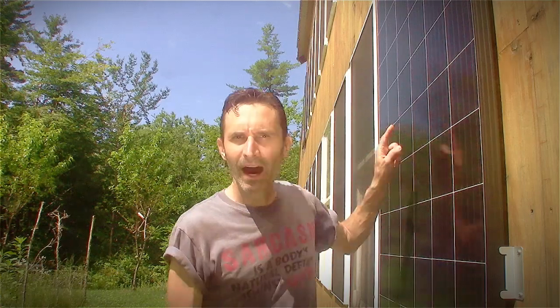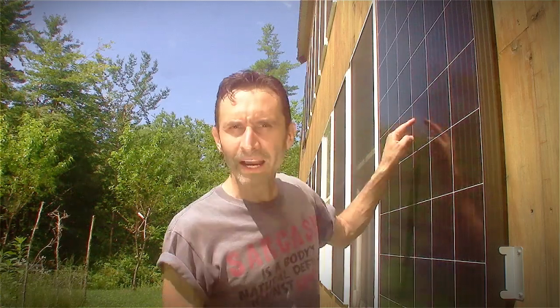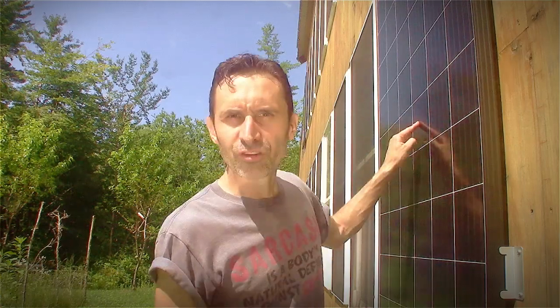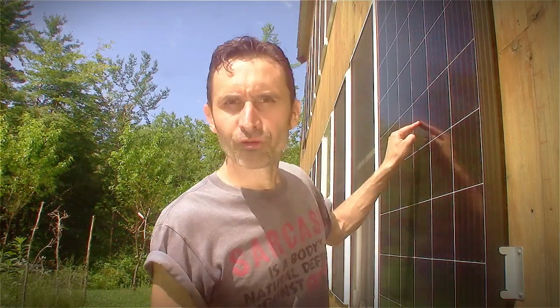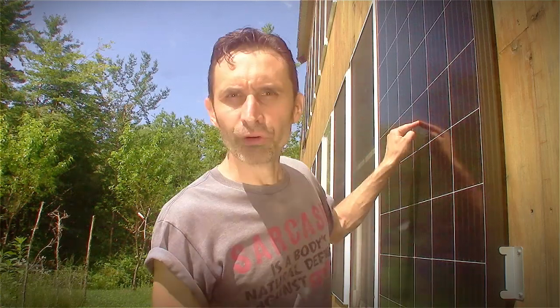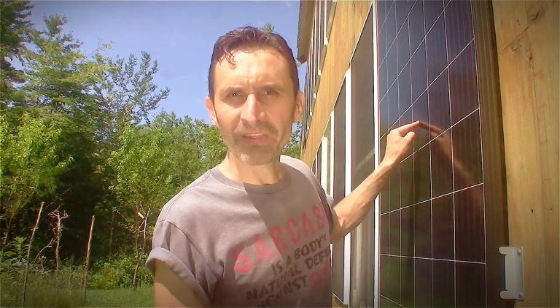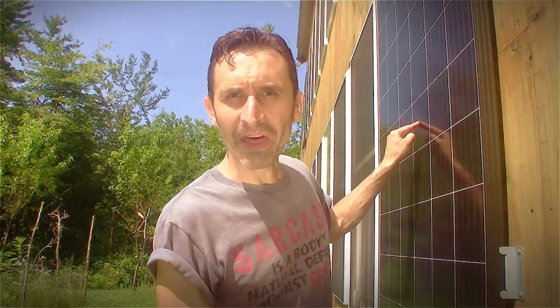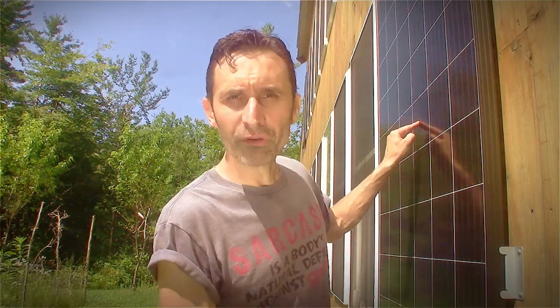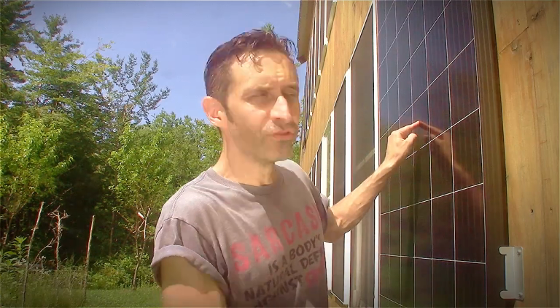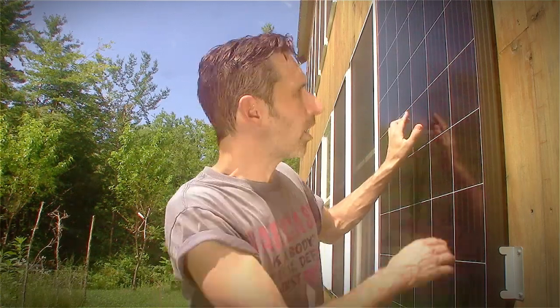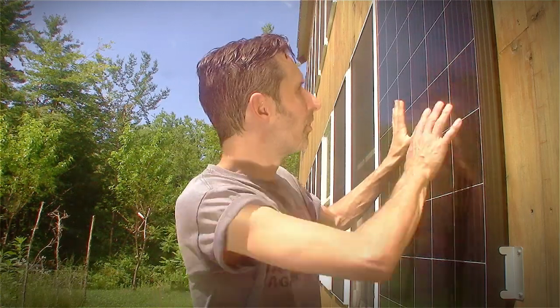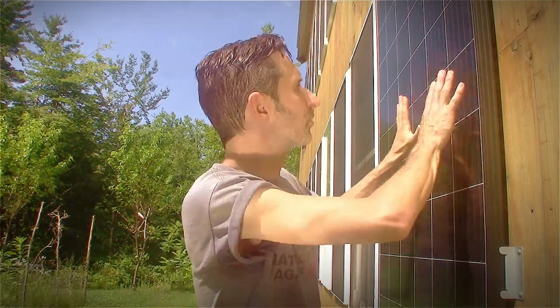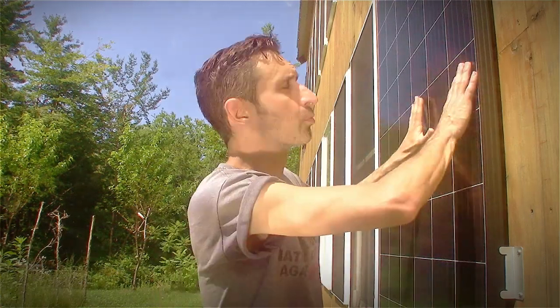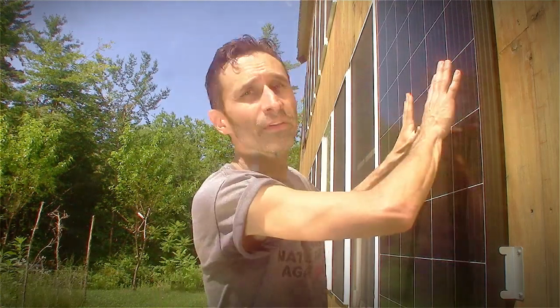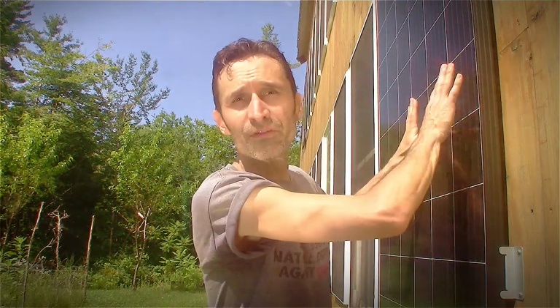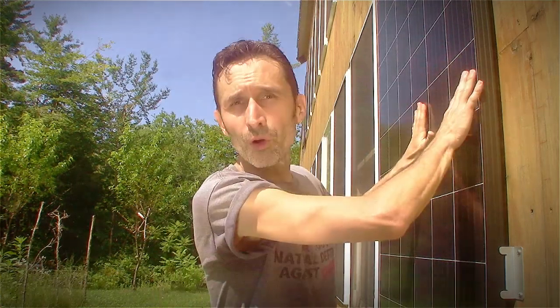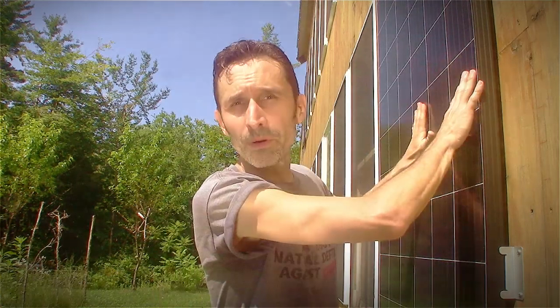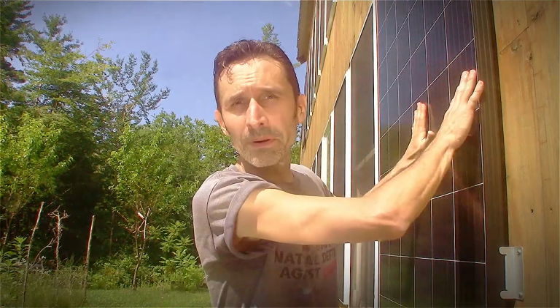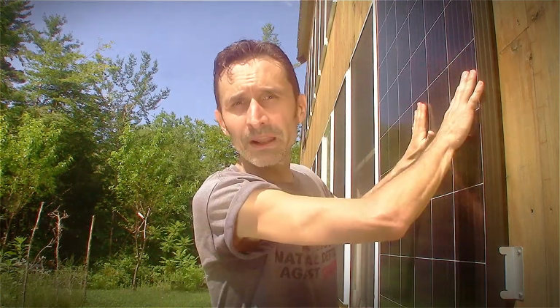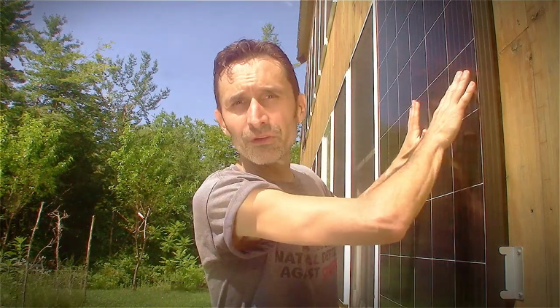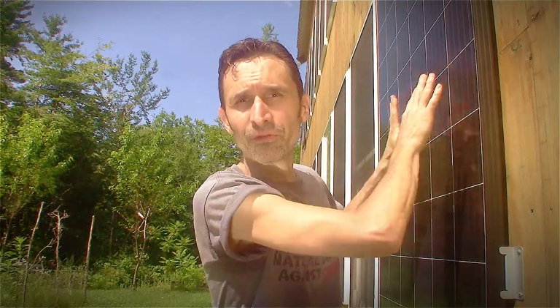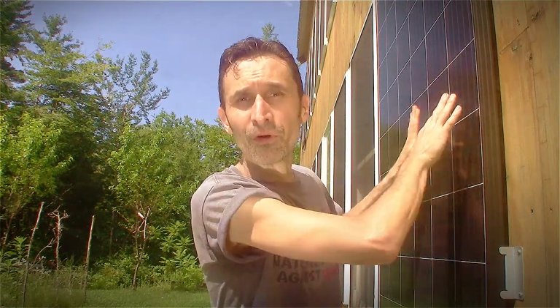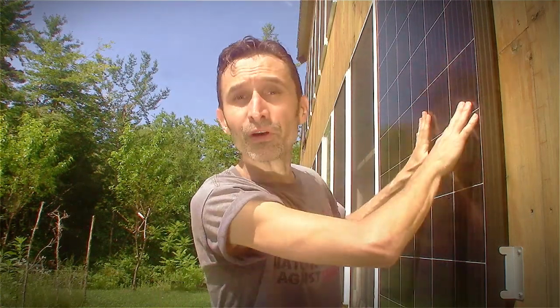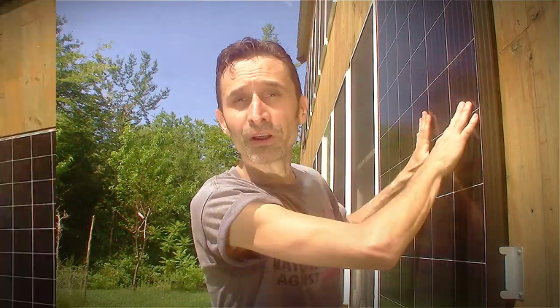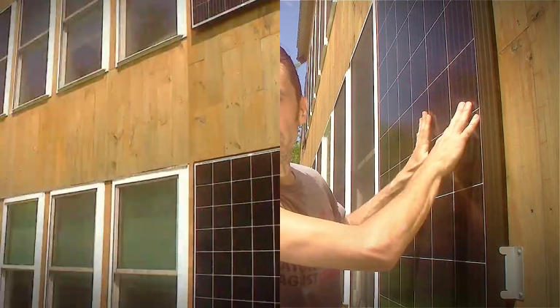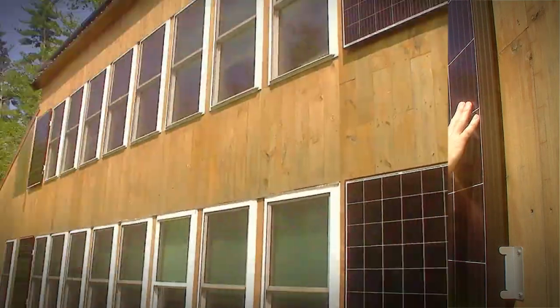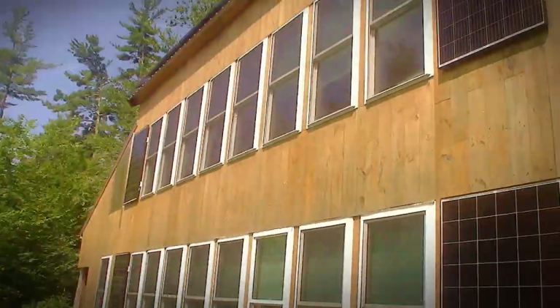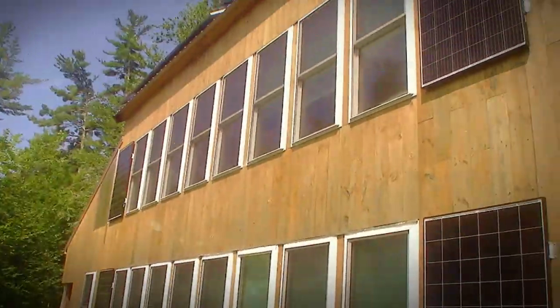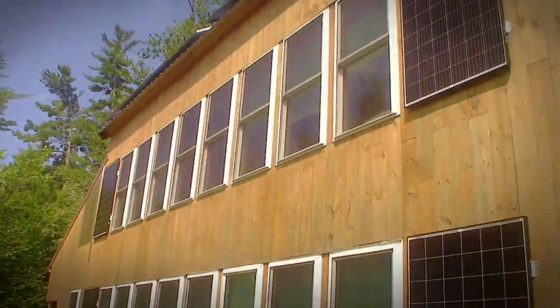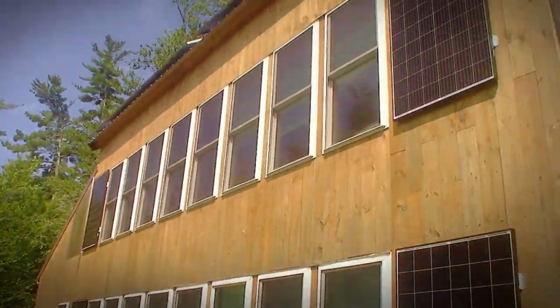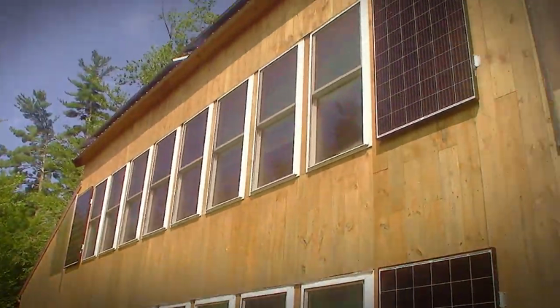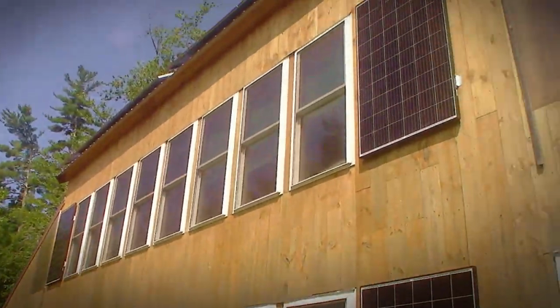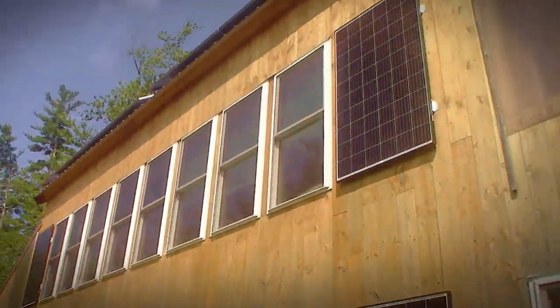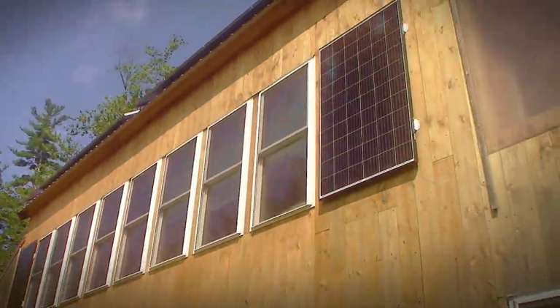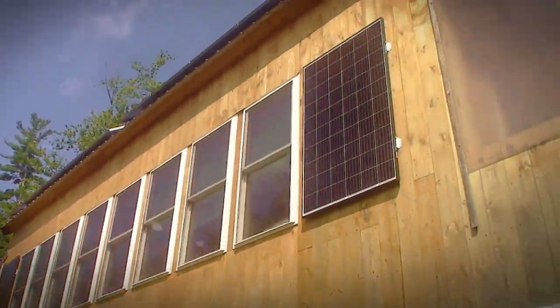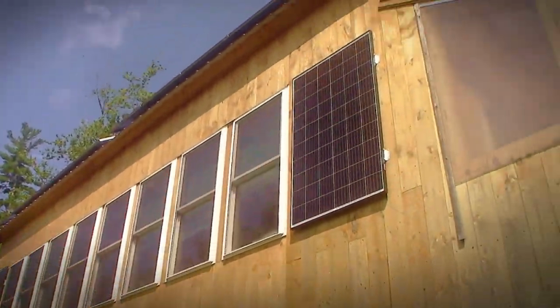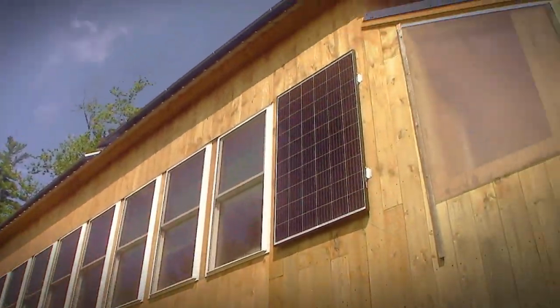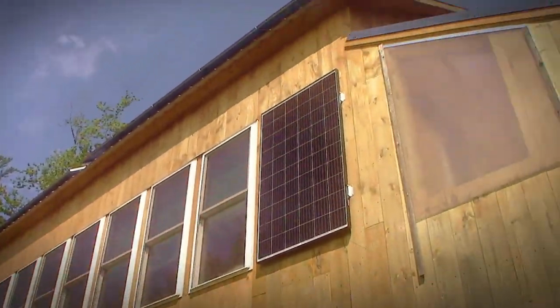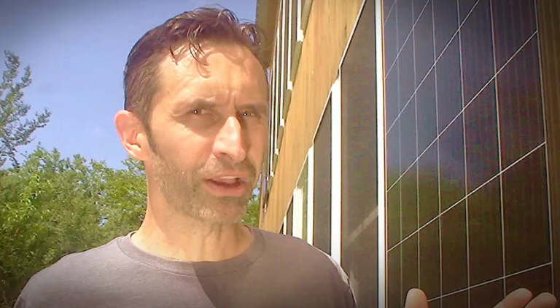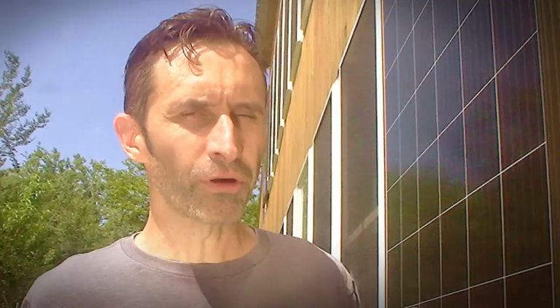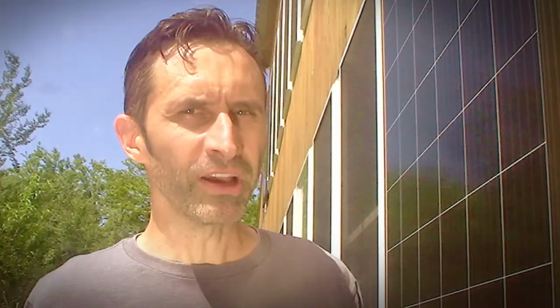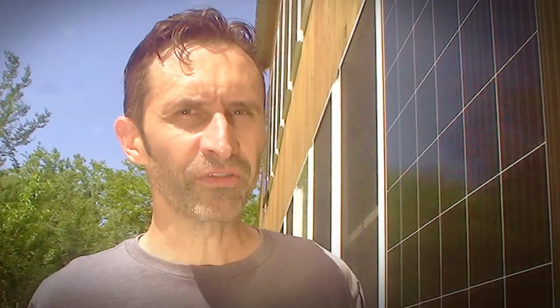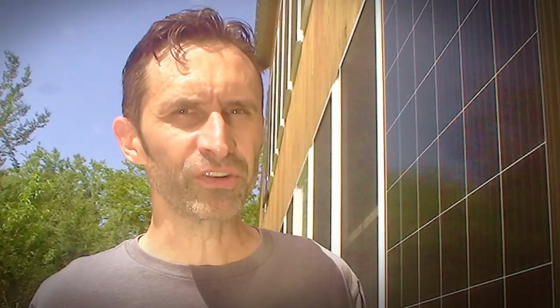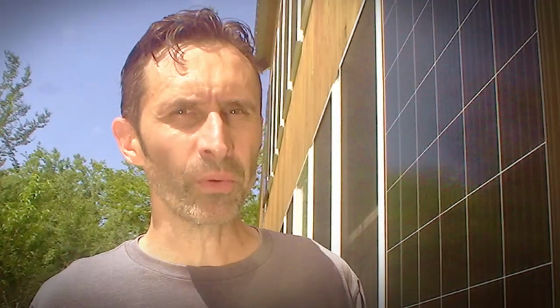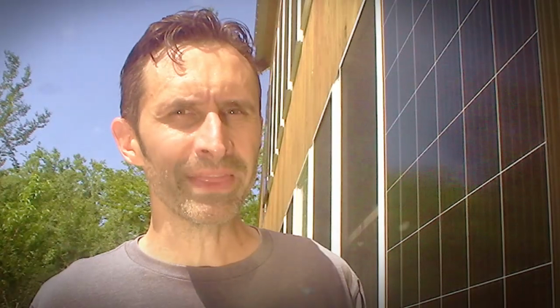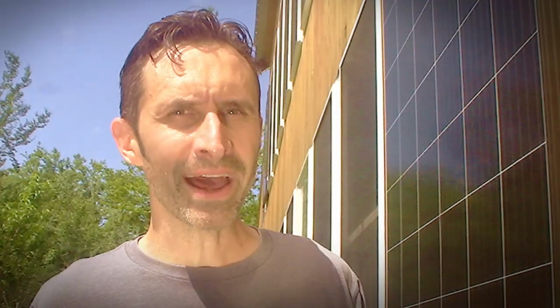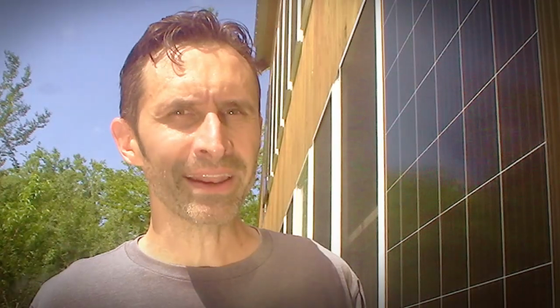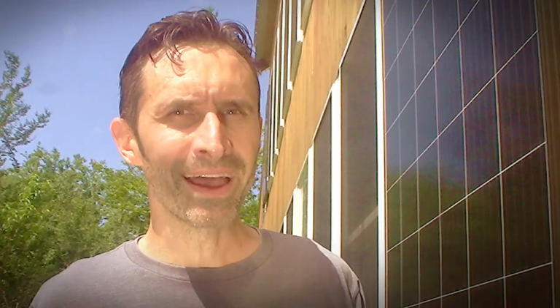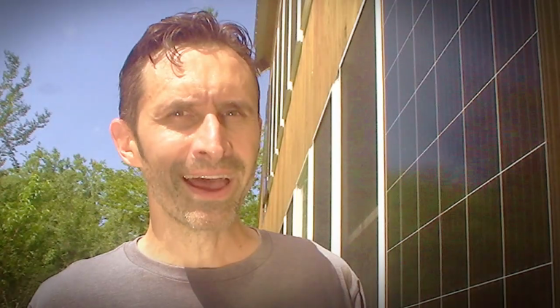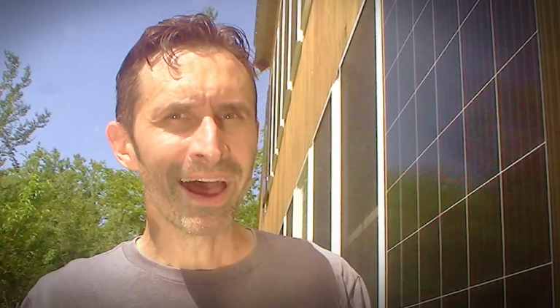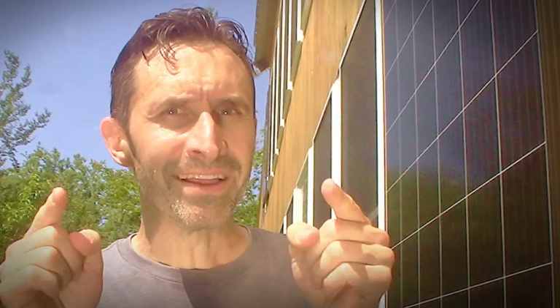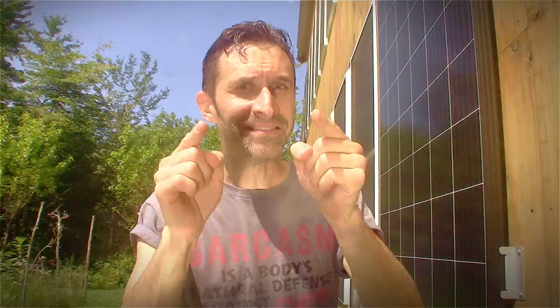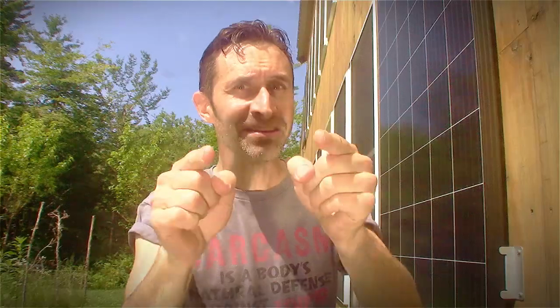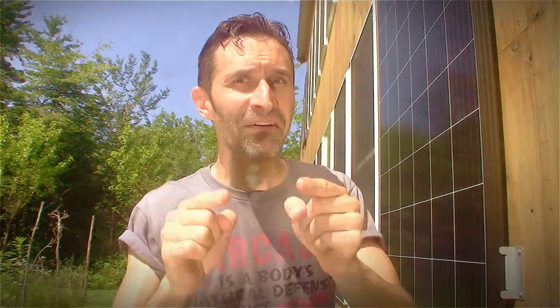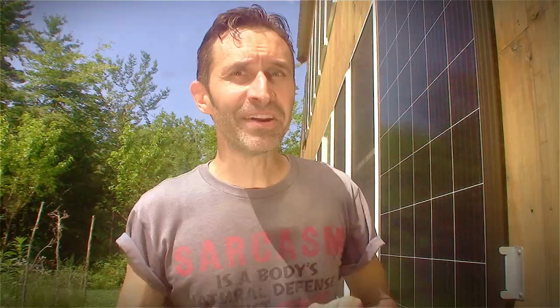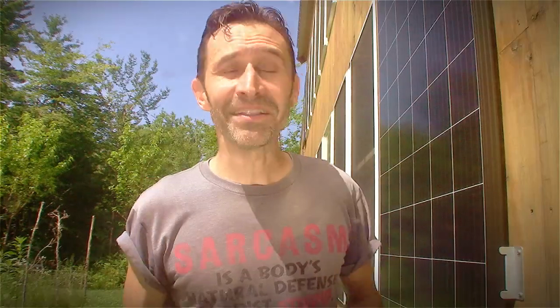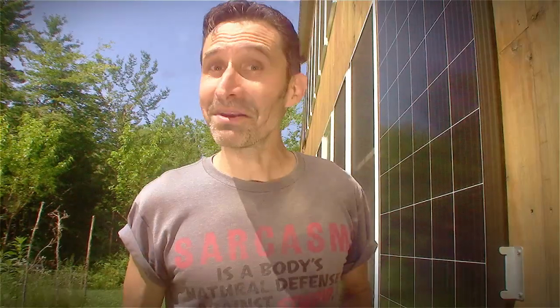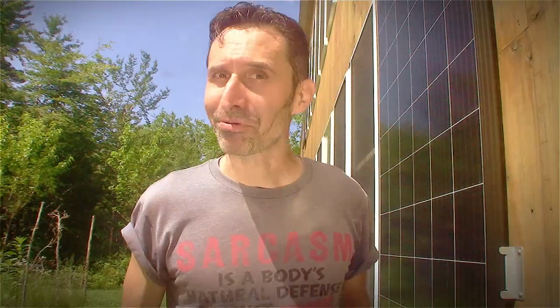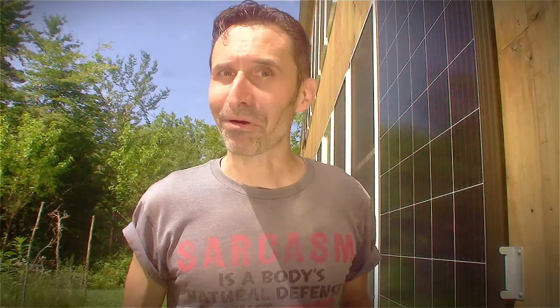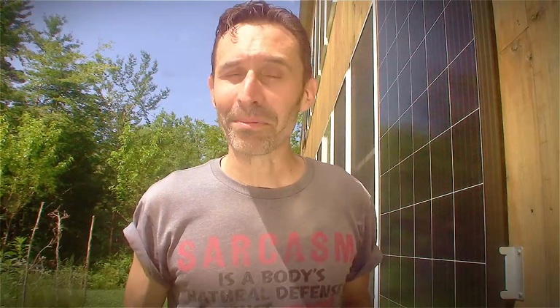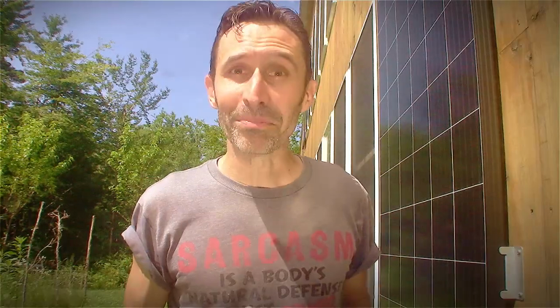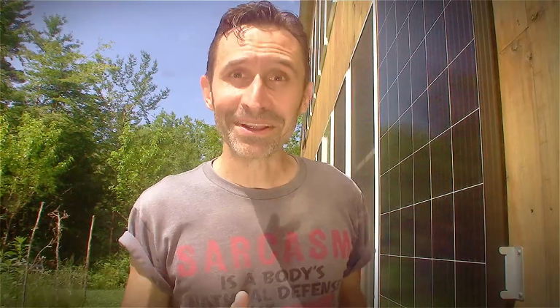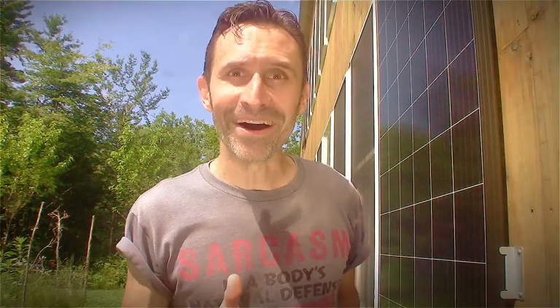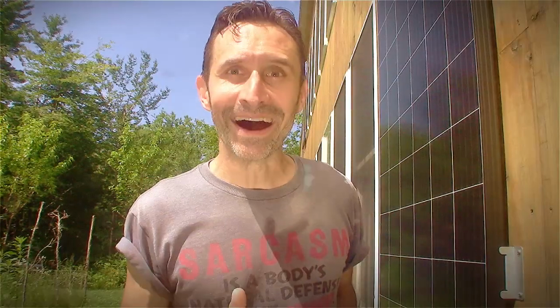I just screwed a thousand dollars worth of solar panels vertically on the side of my house. Am I crazy for doing that? Definitely probably not.